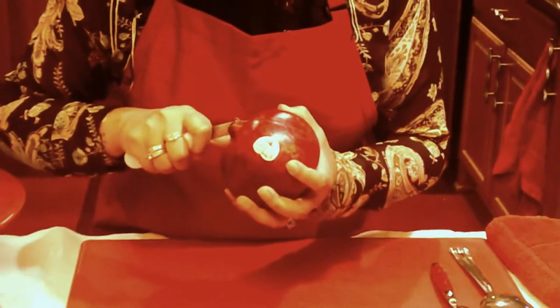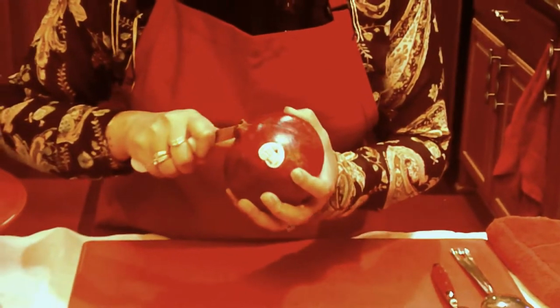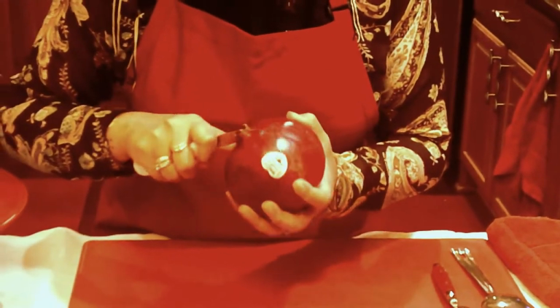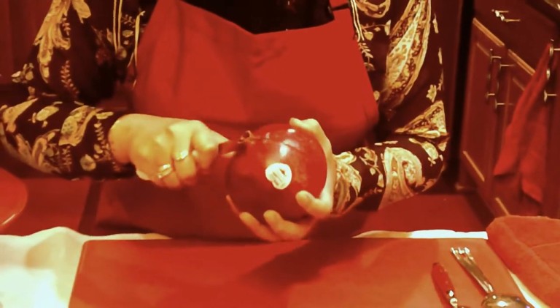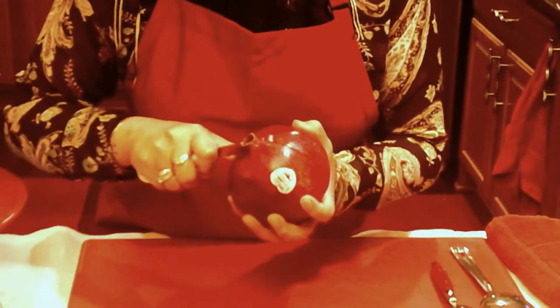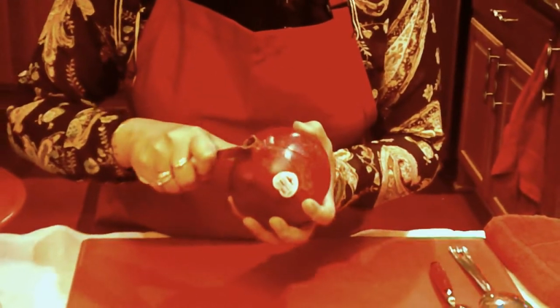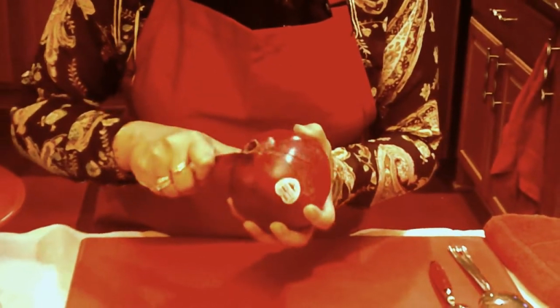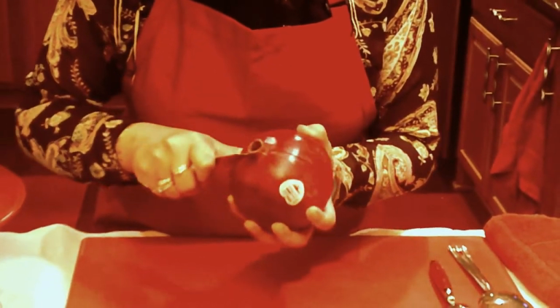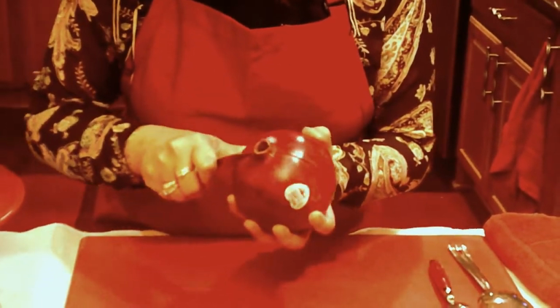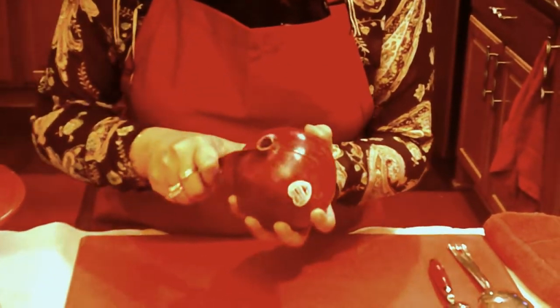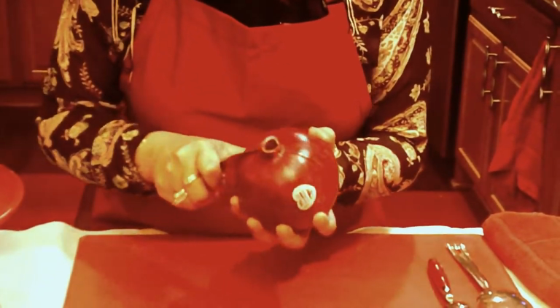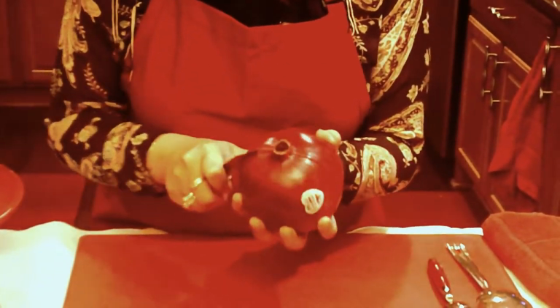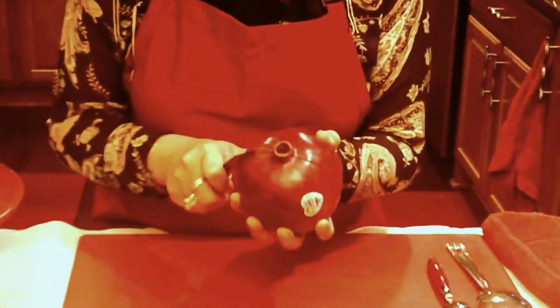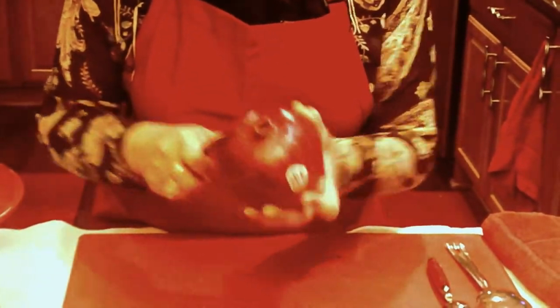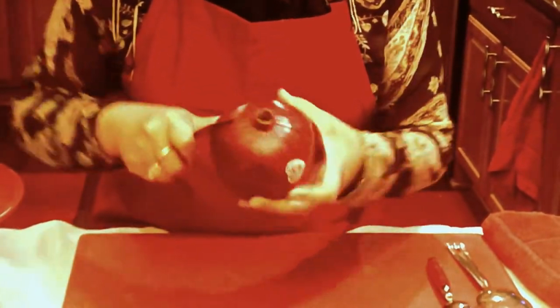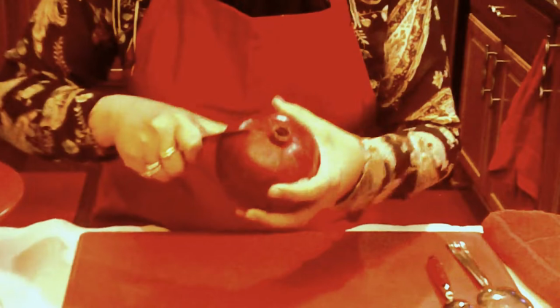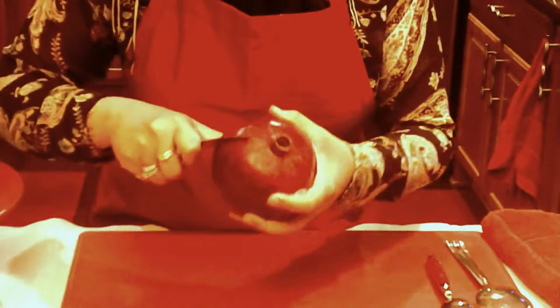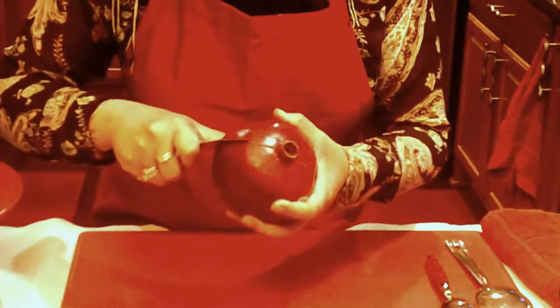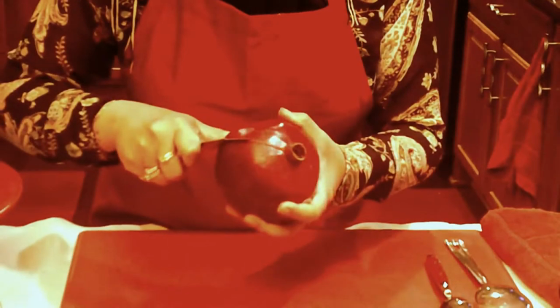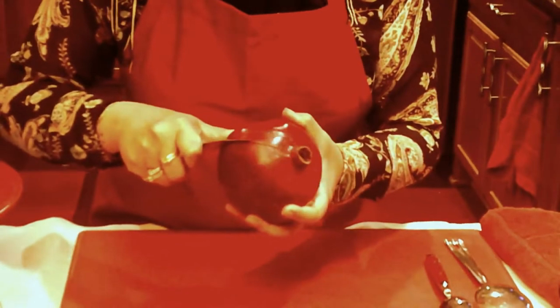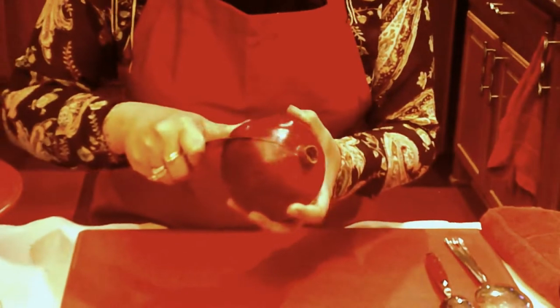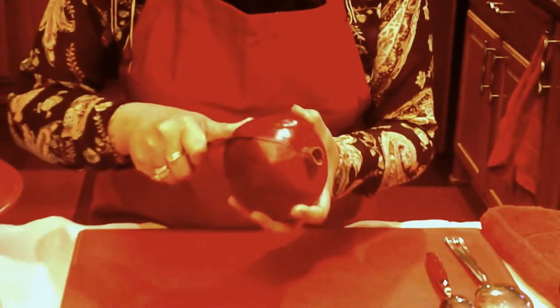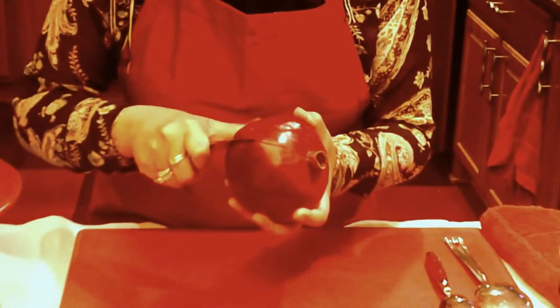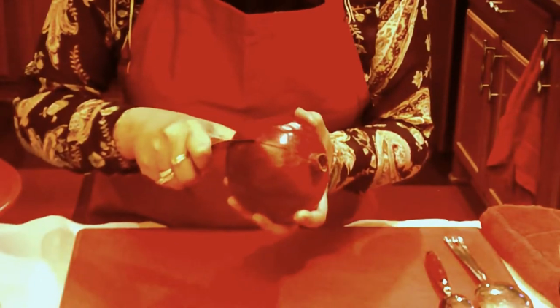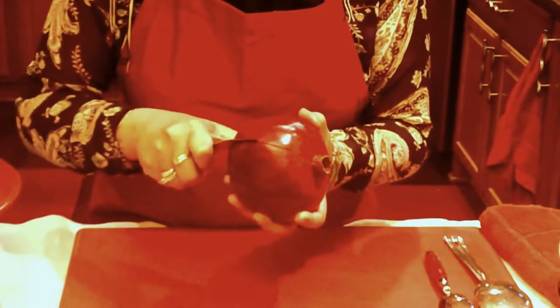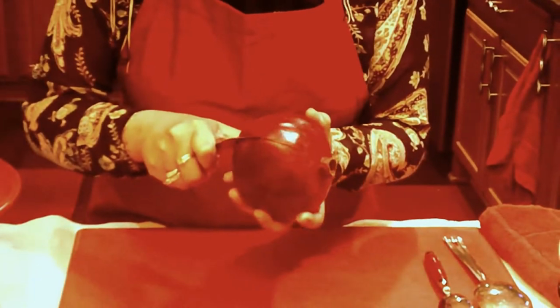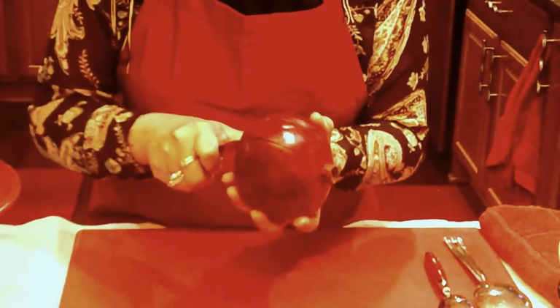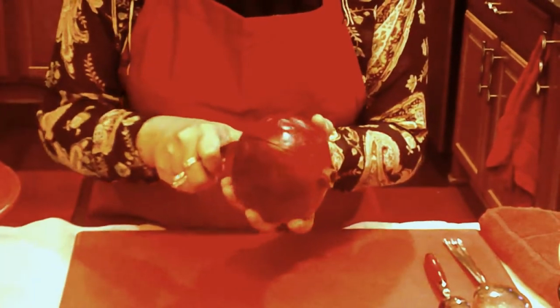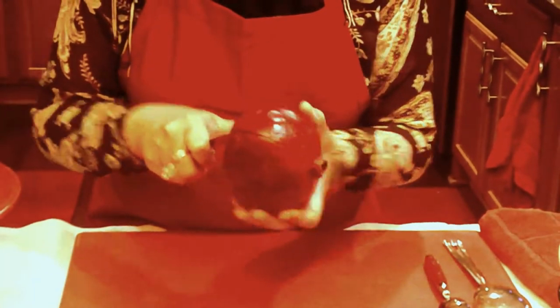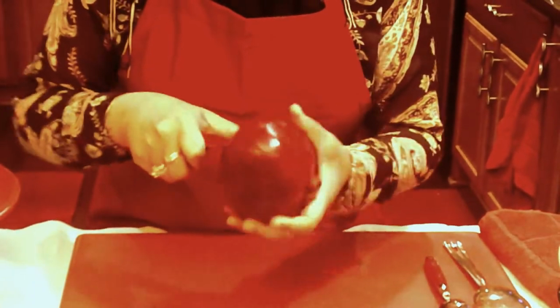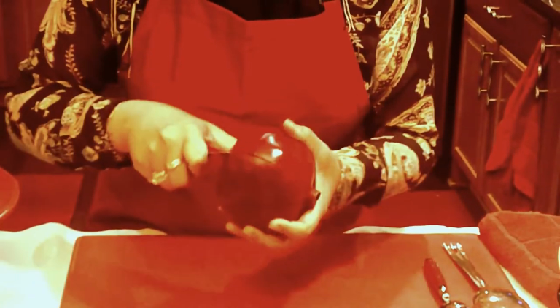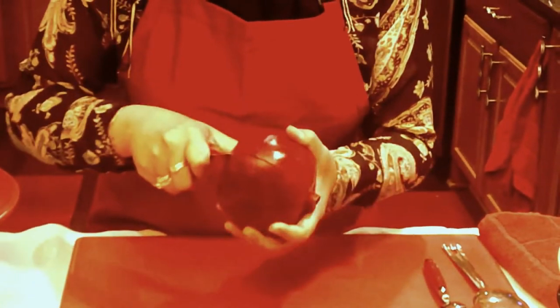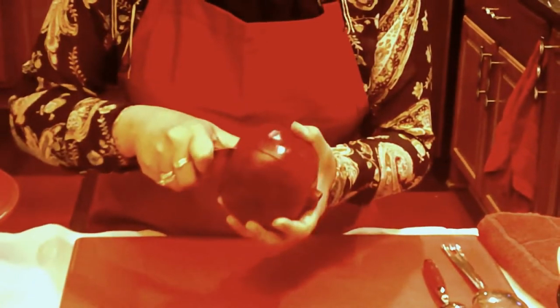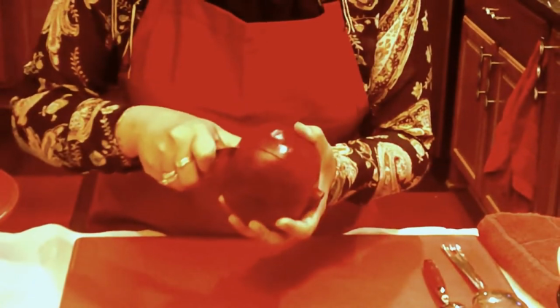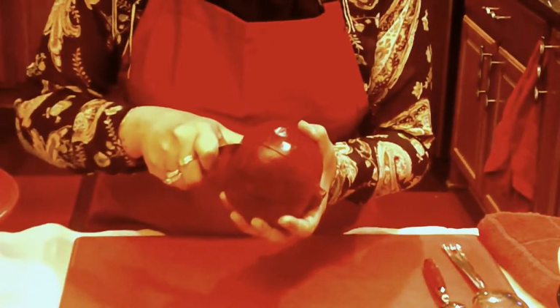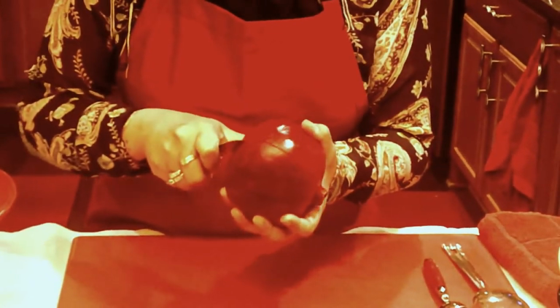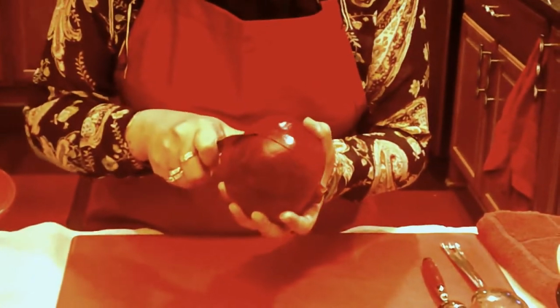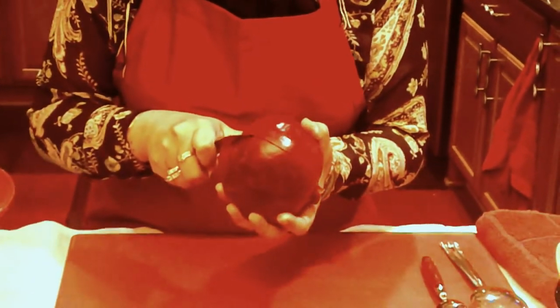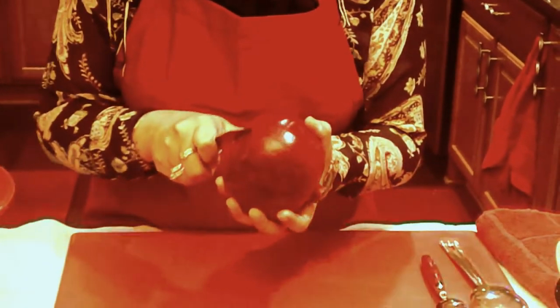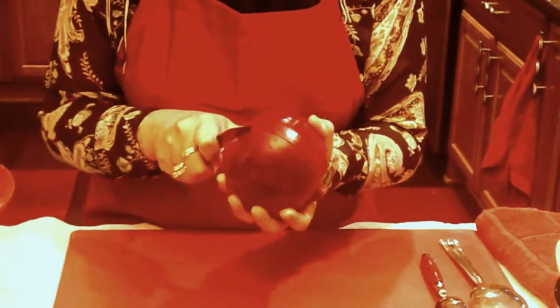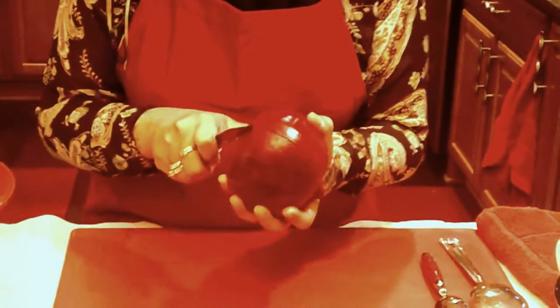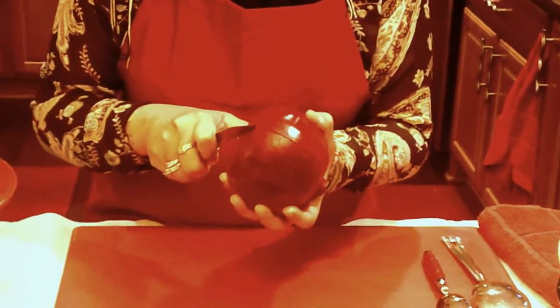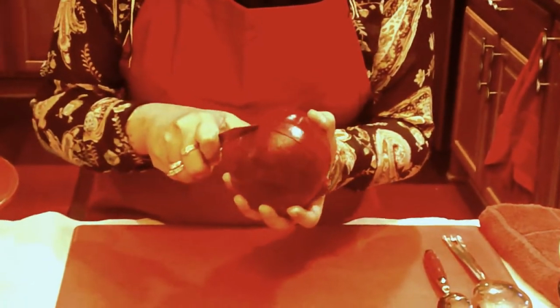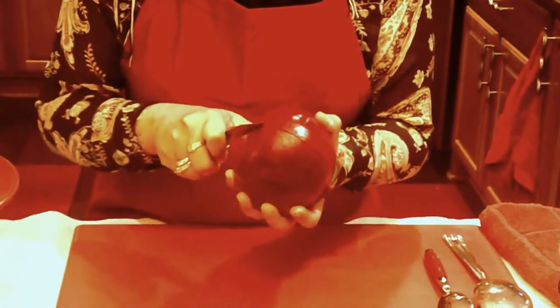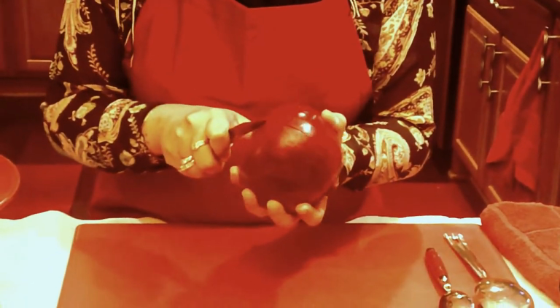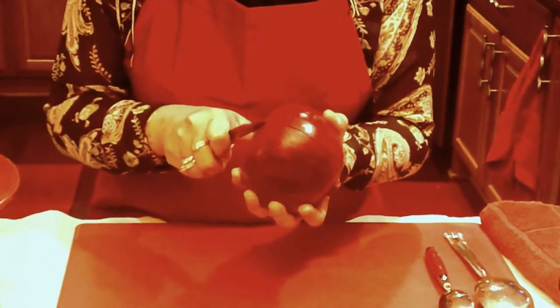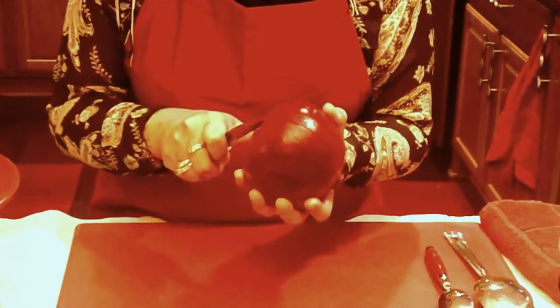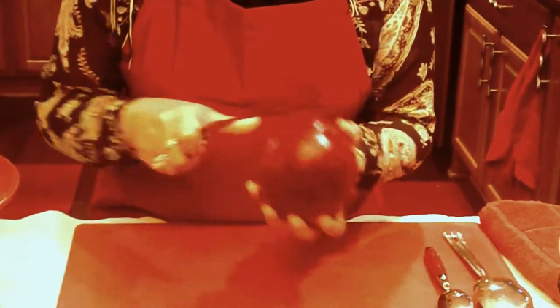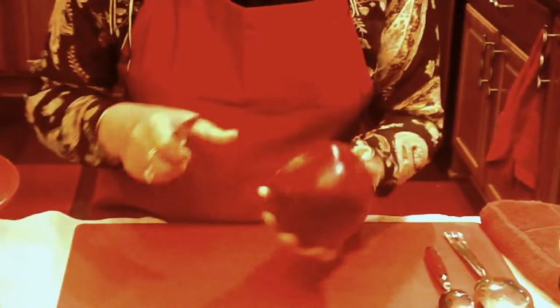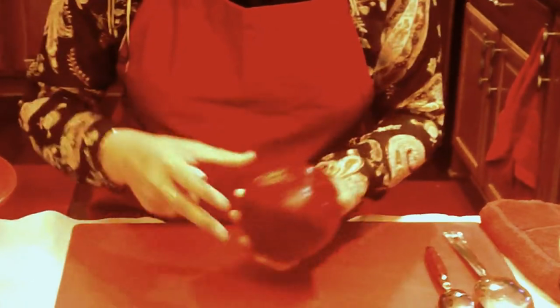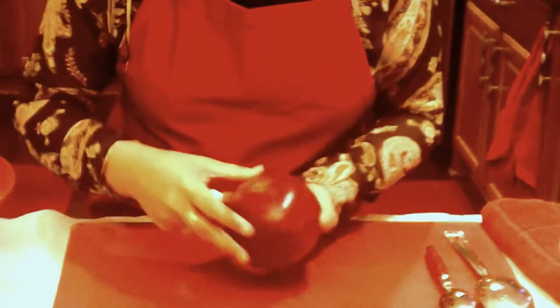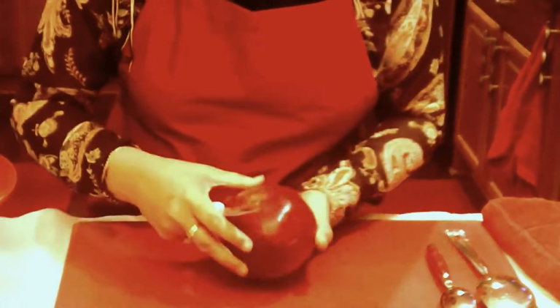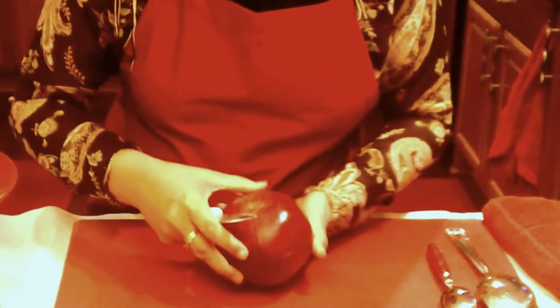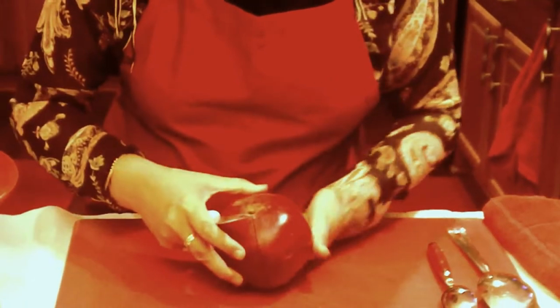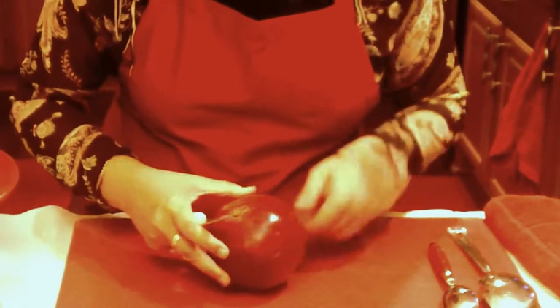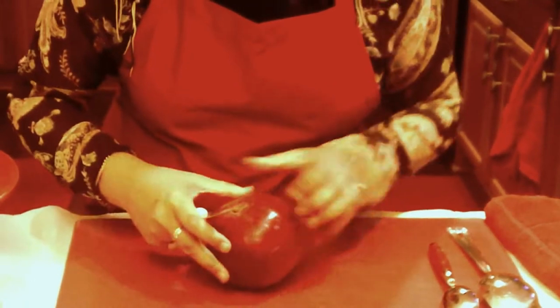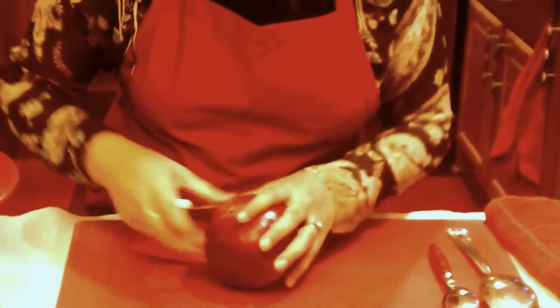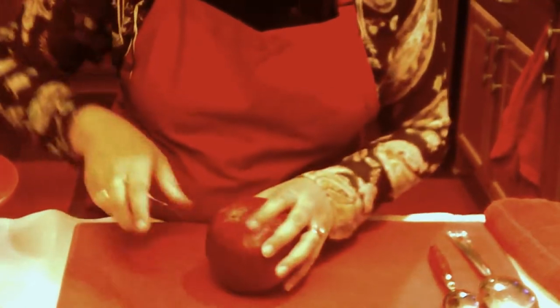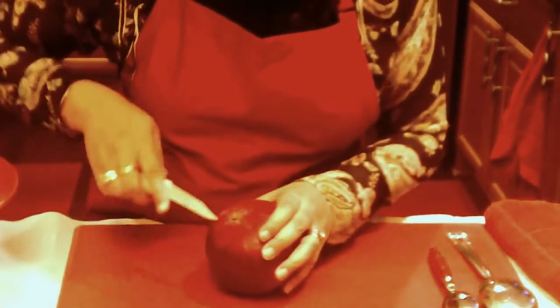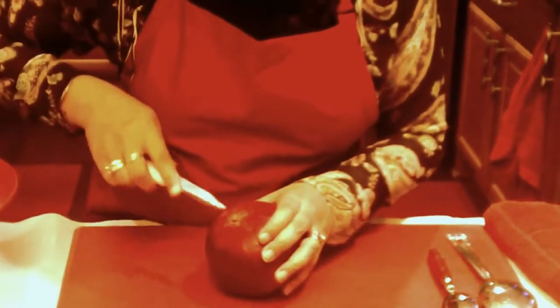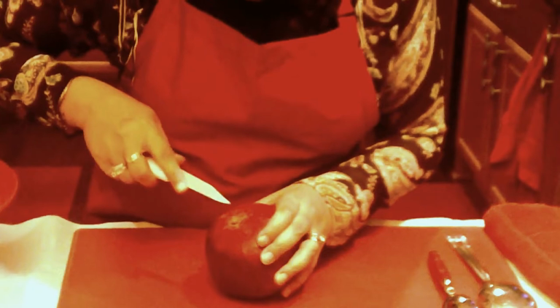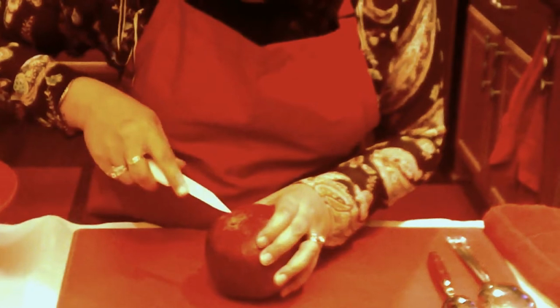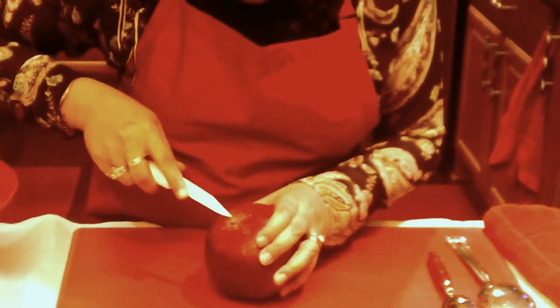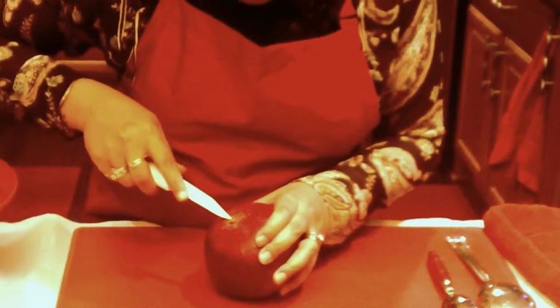So I'm just going to score the fruit. I don't want to go all the way through because I want to make sure that I don't hurt any of the seeds.